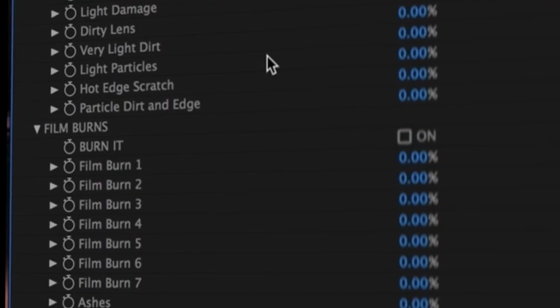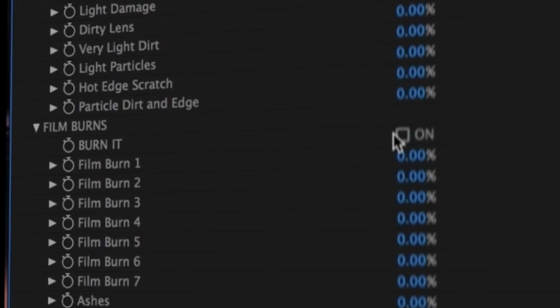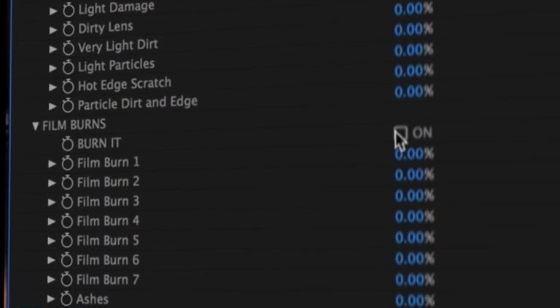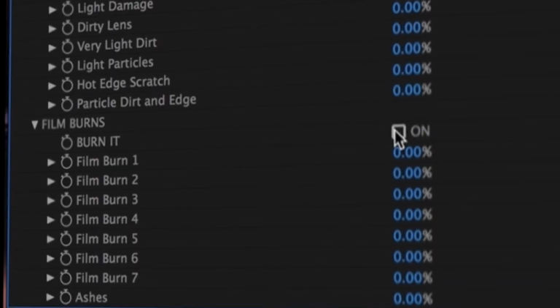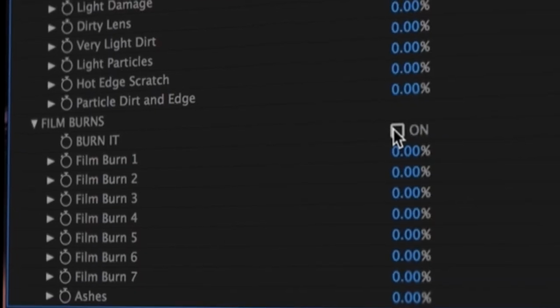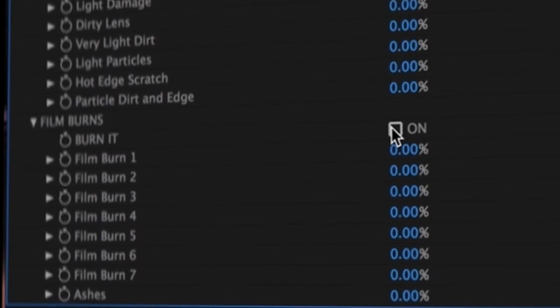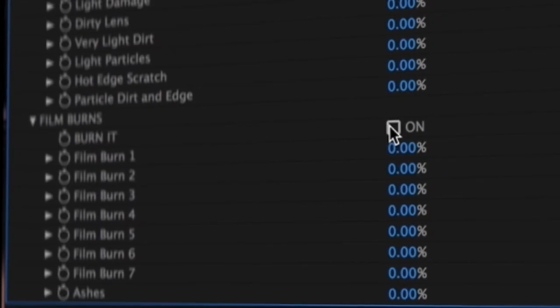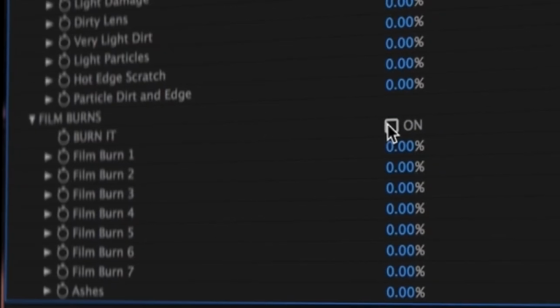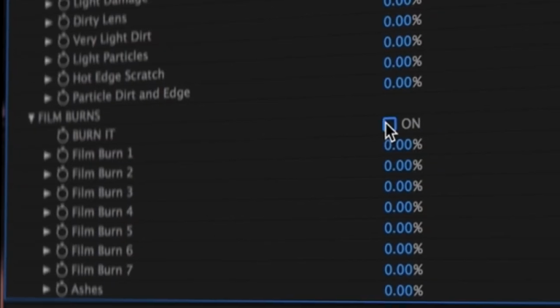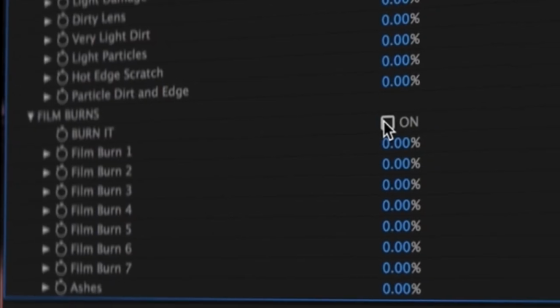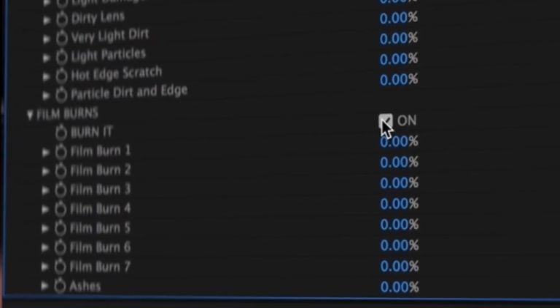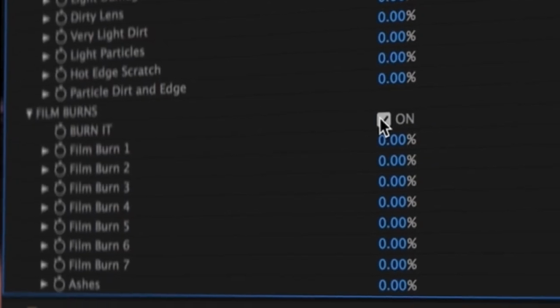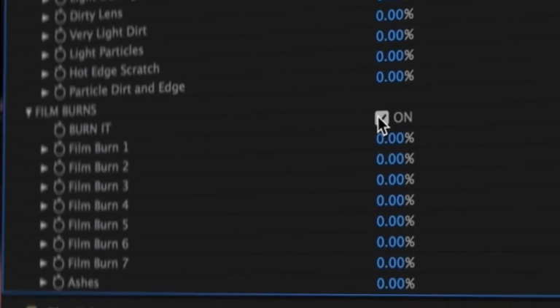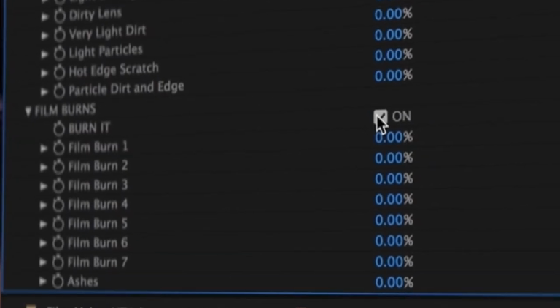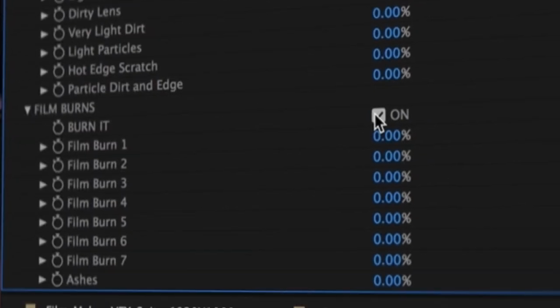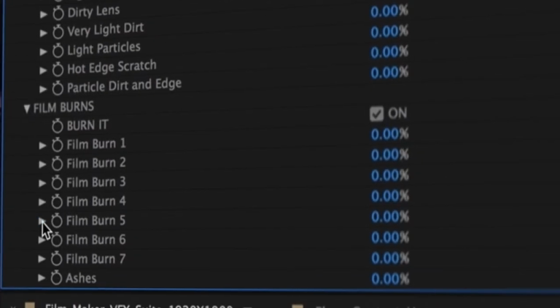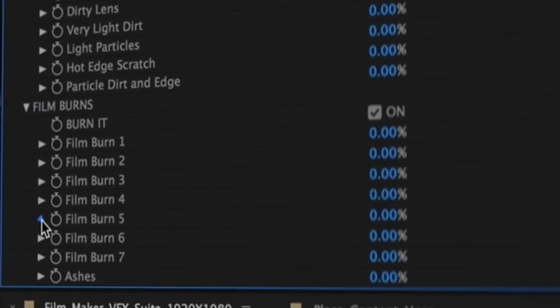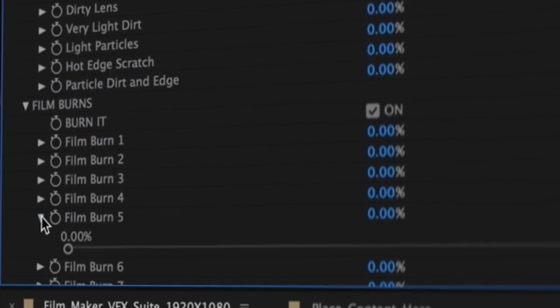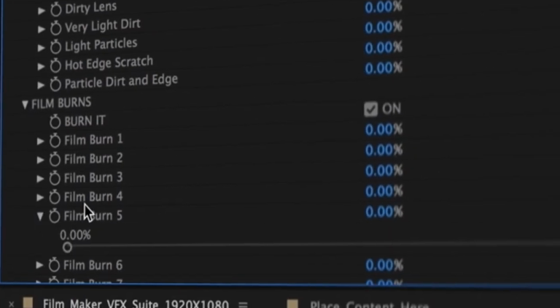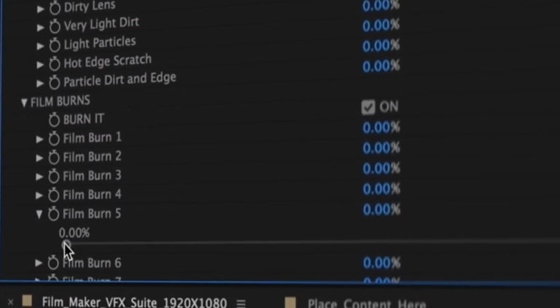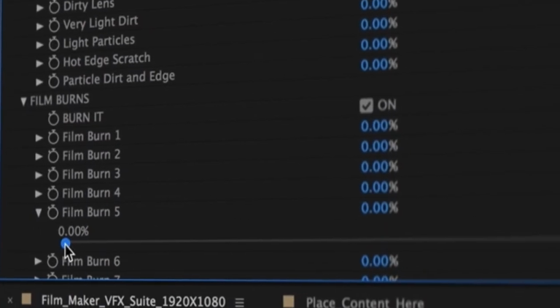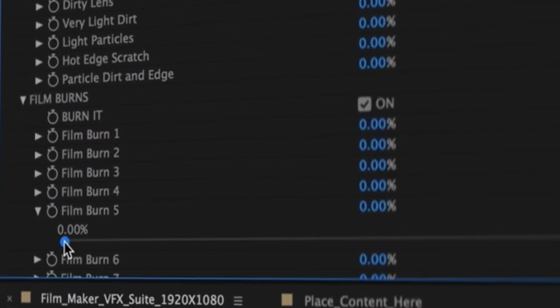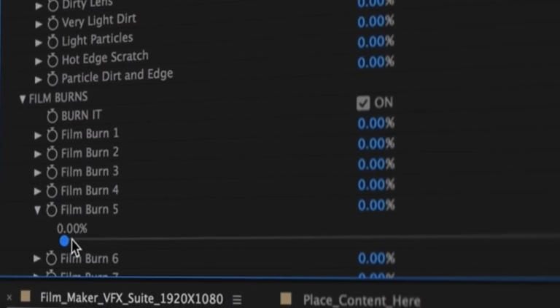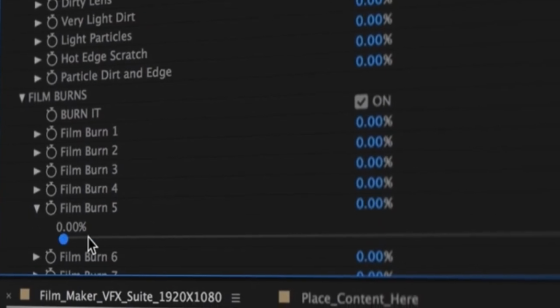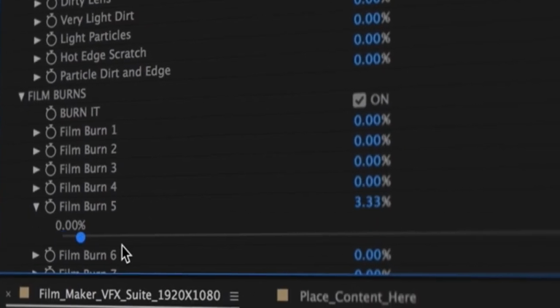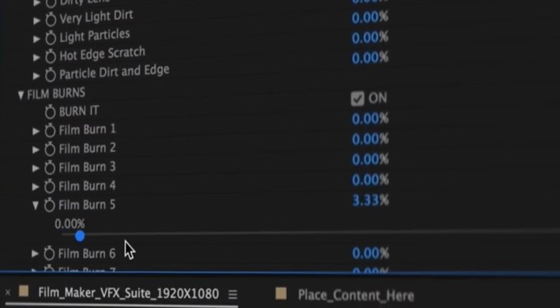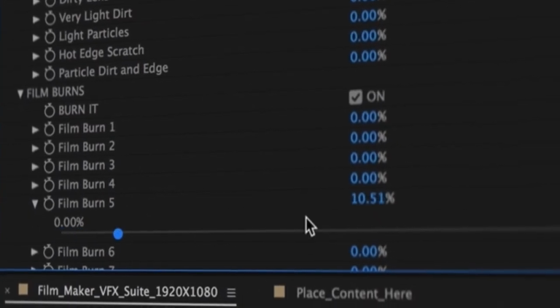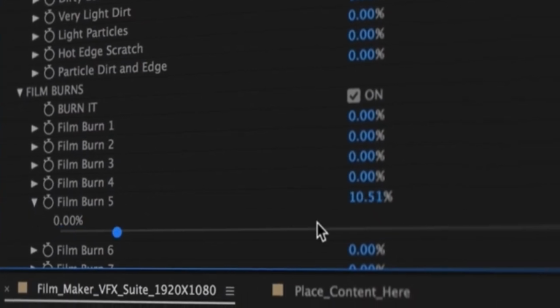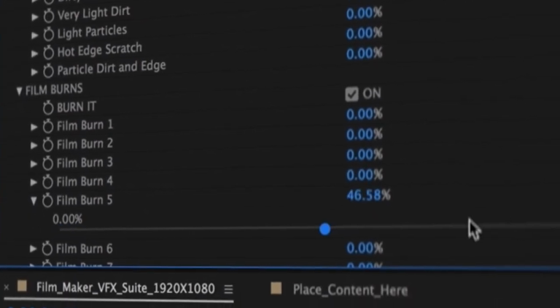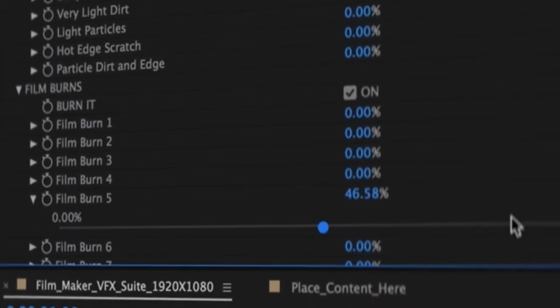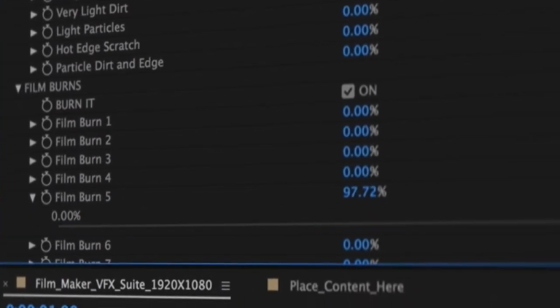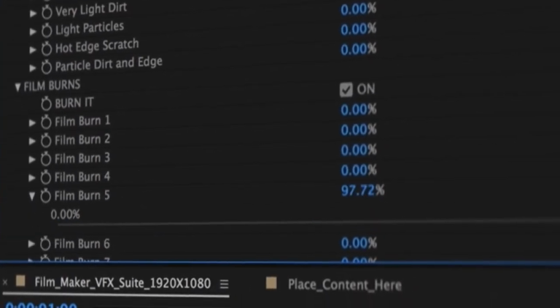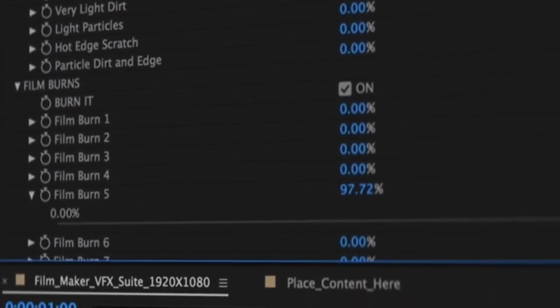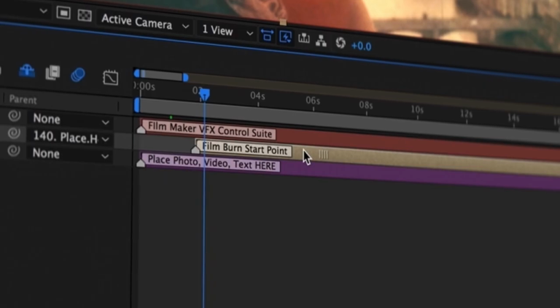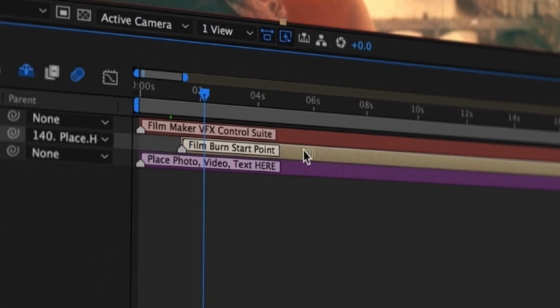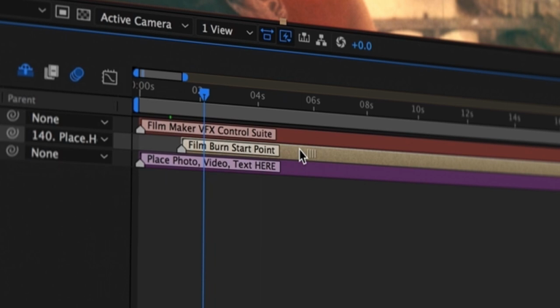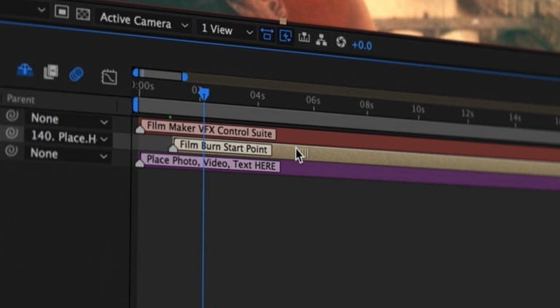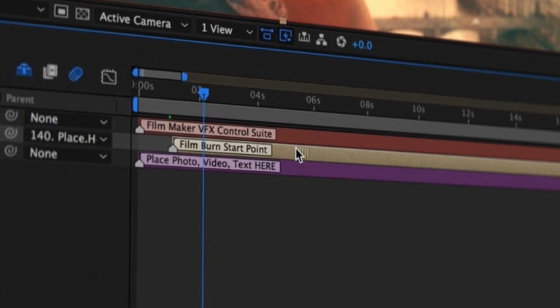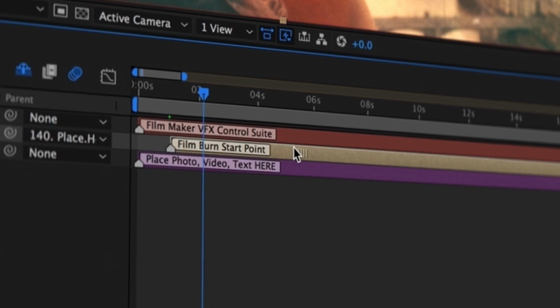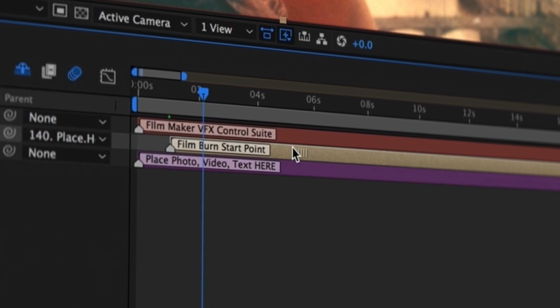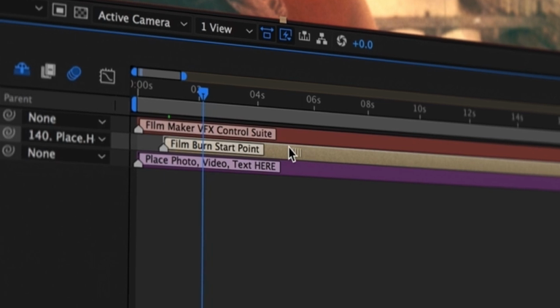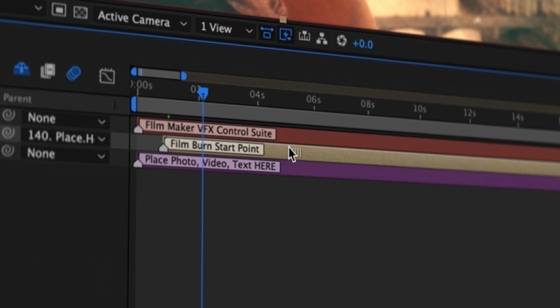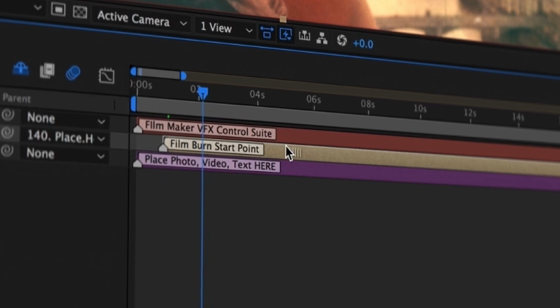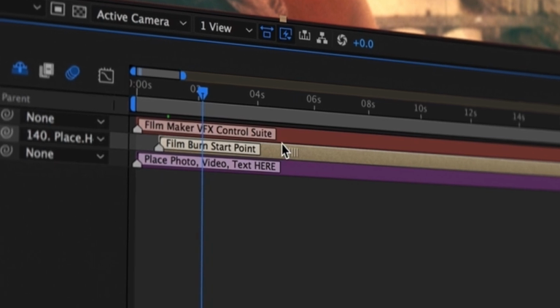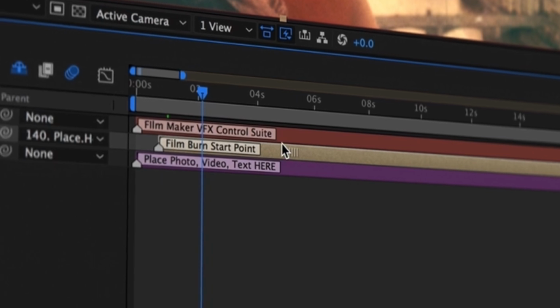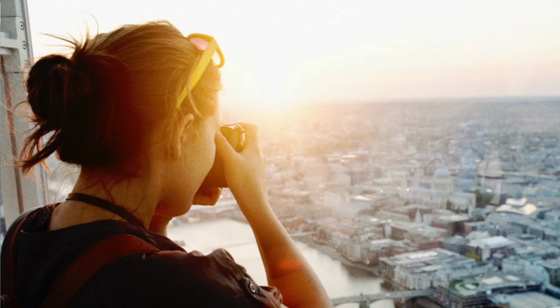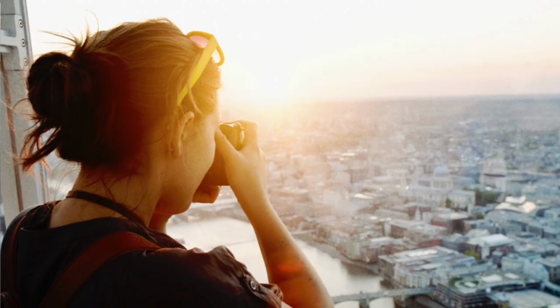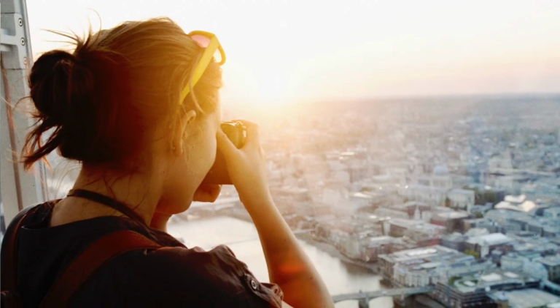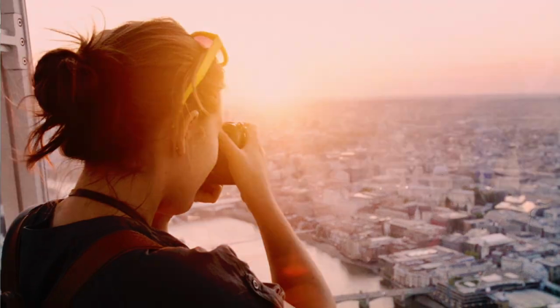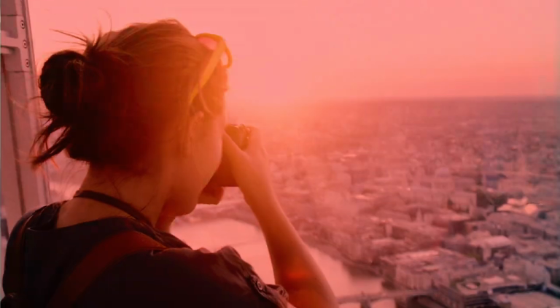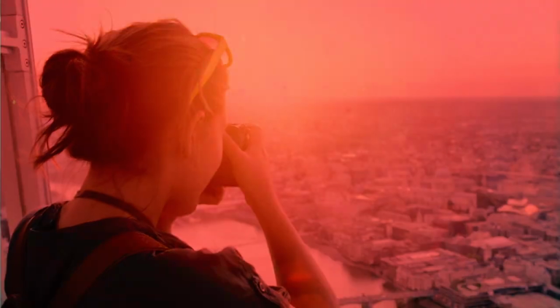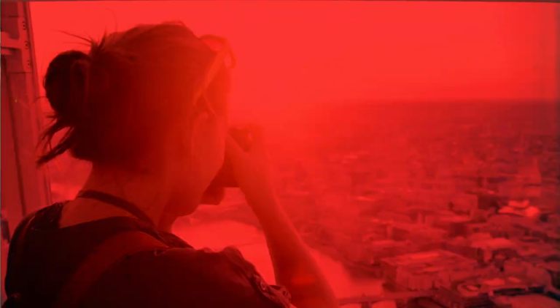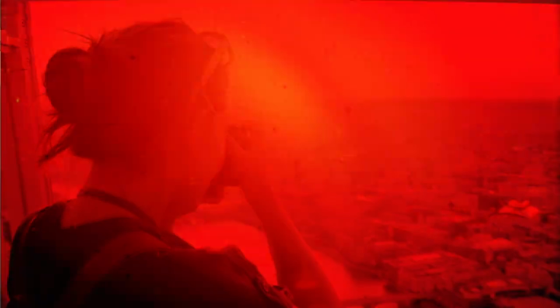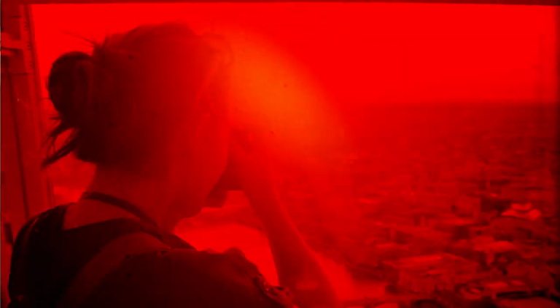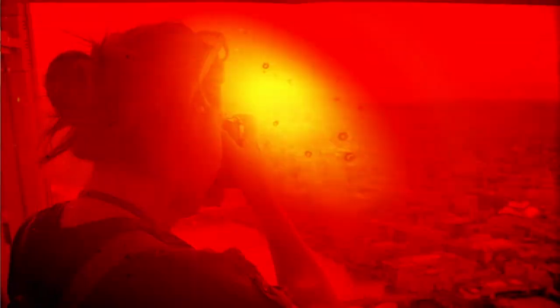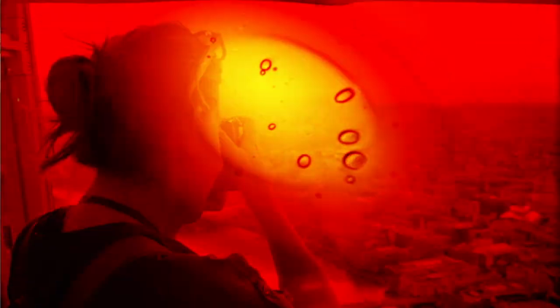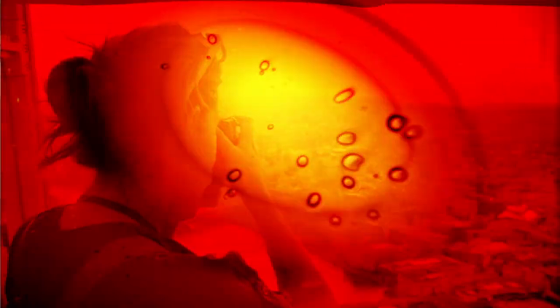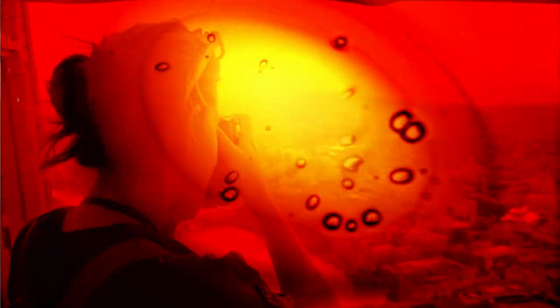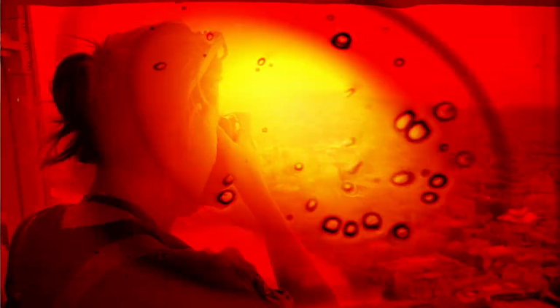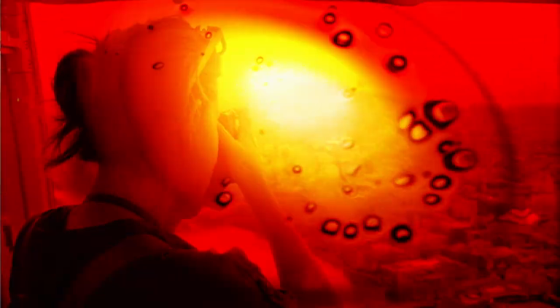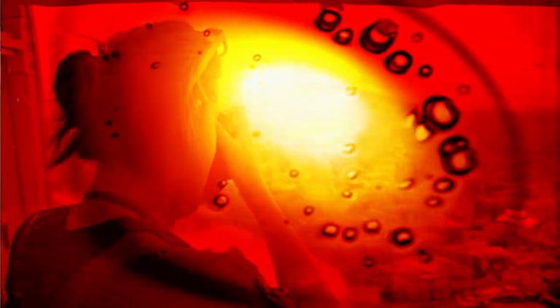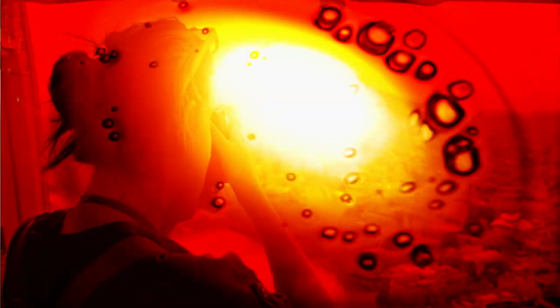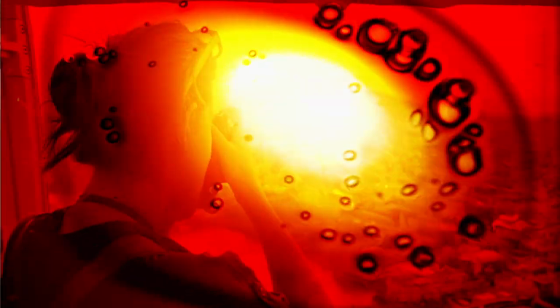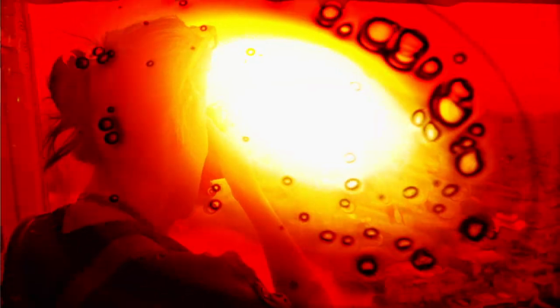Turn on film burns, apply the burn threshold, choose where you want the effect to start and watch your image burn away.